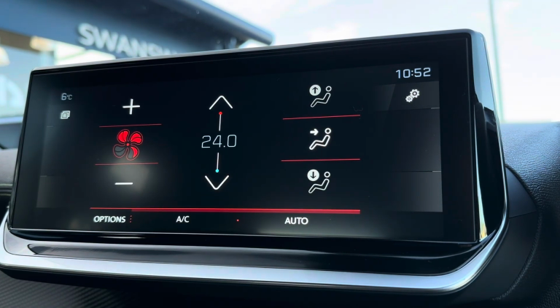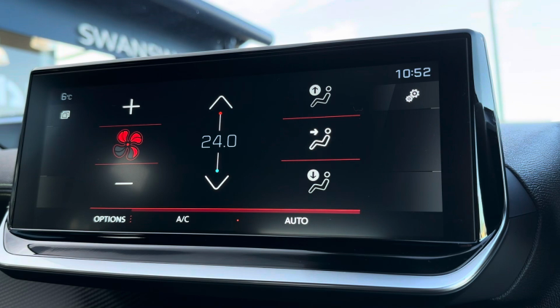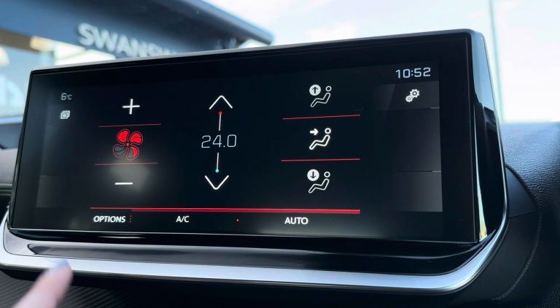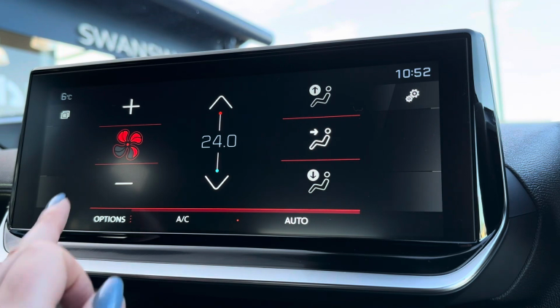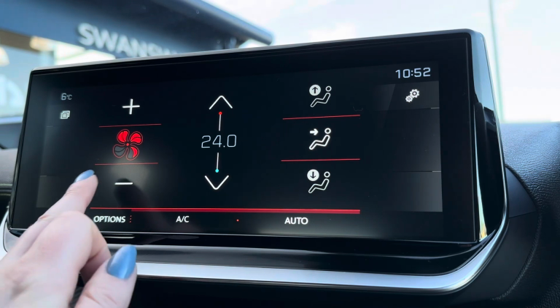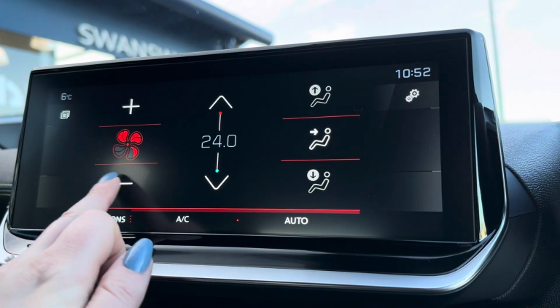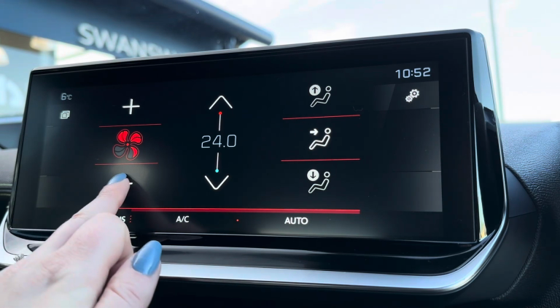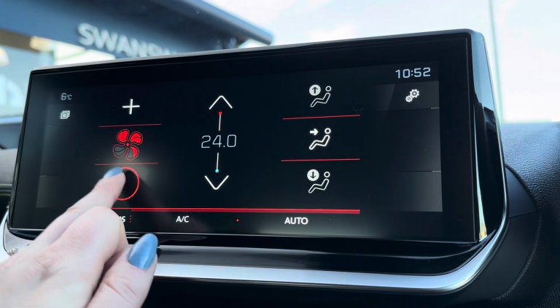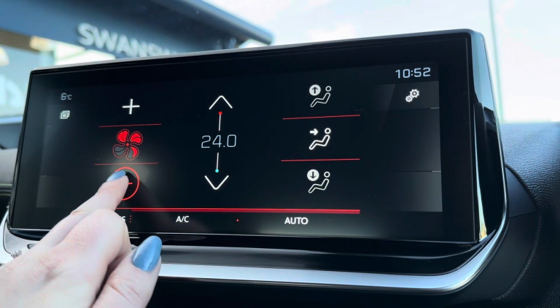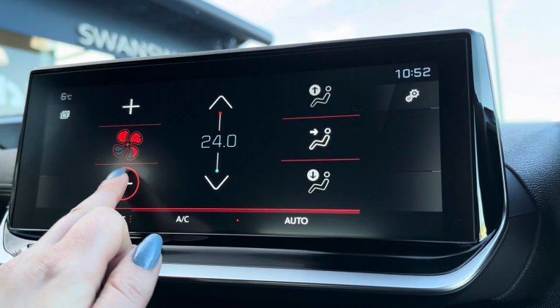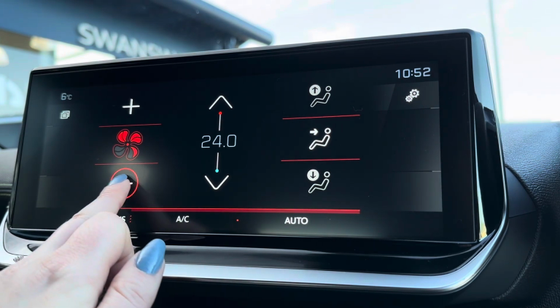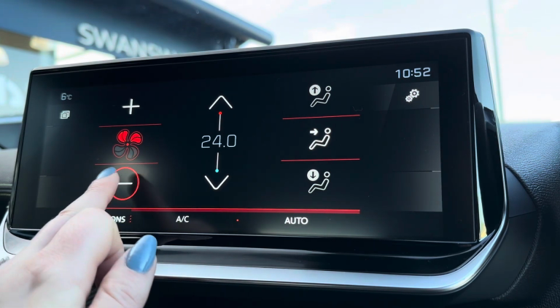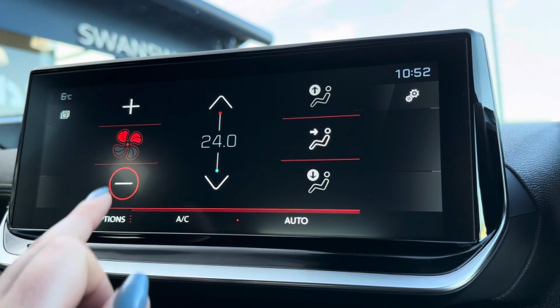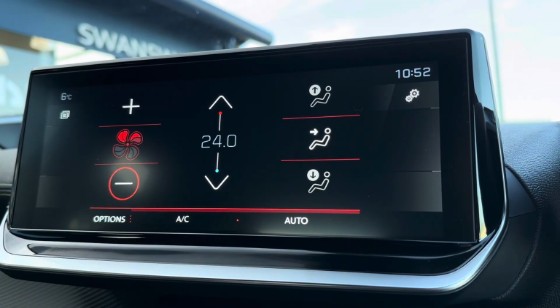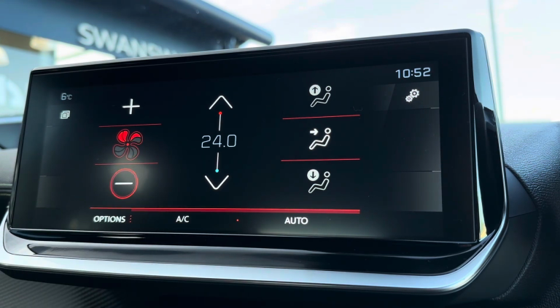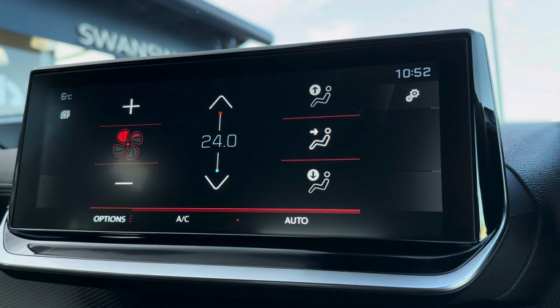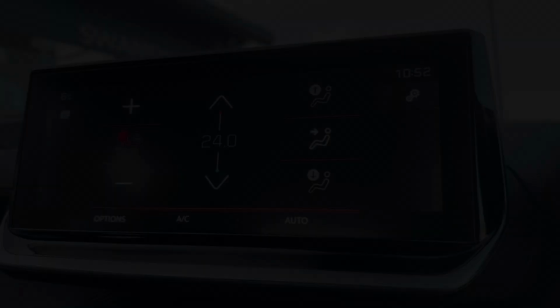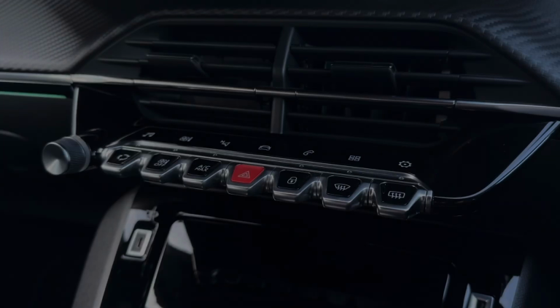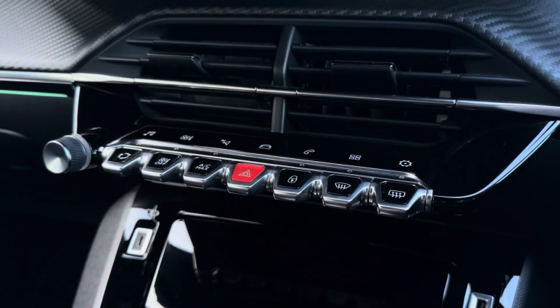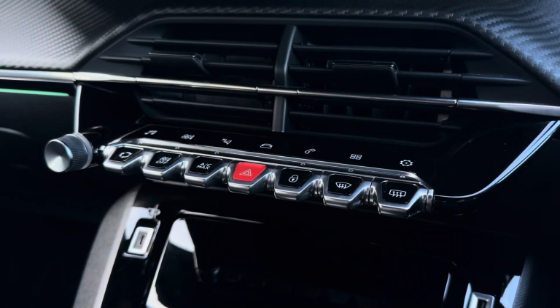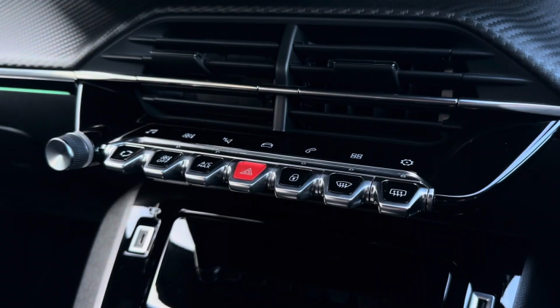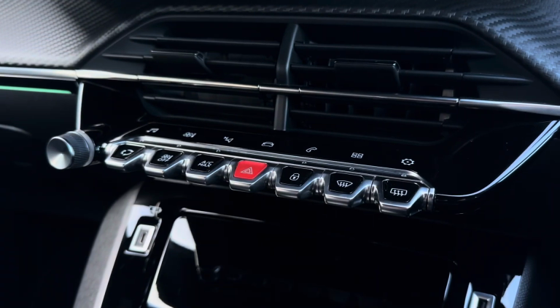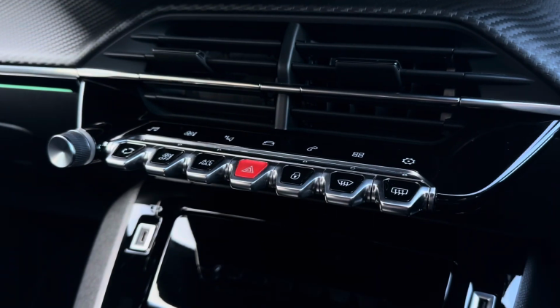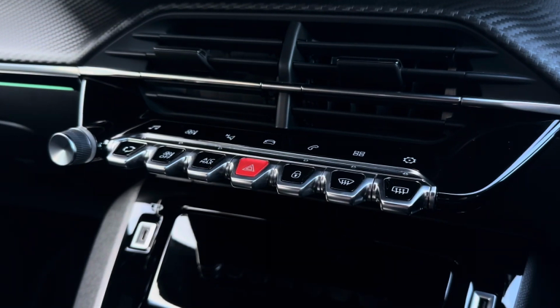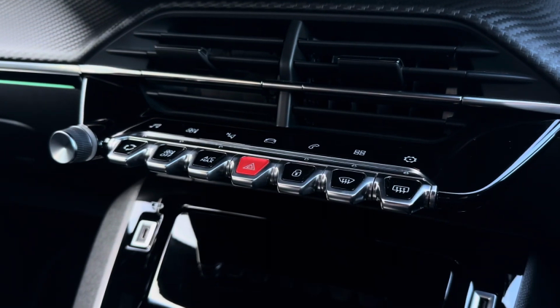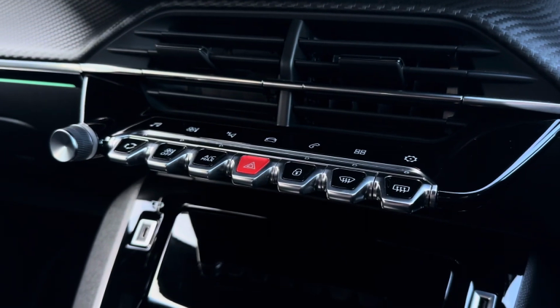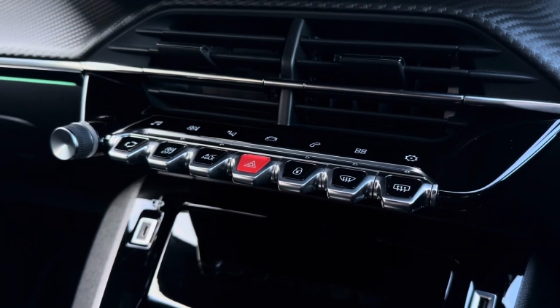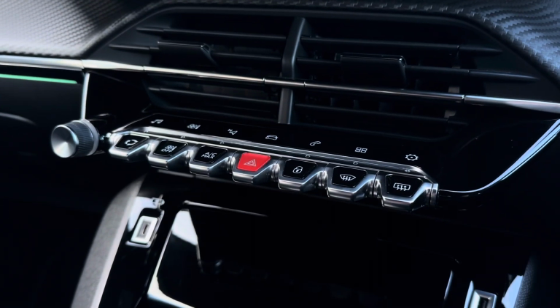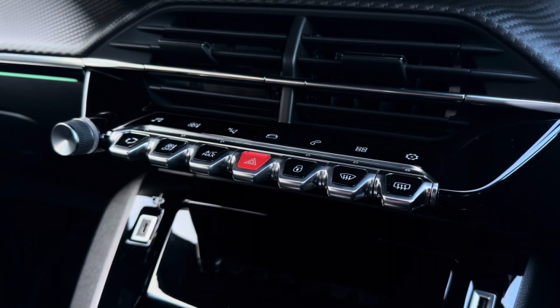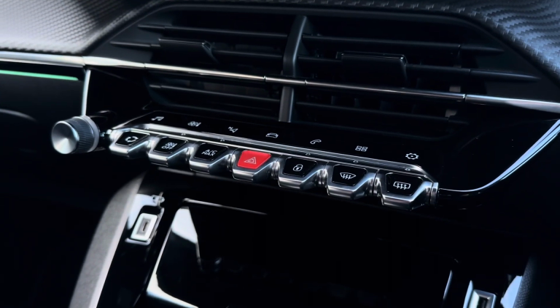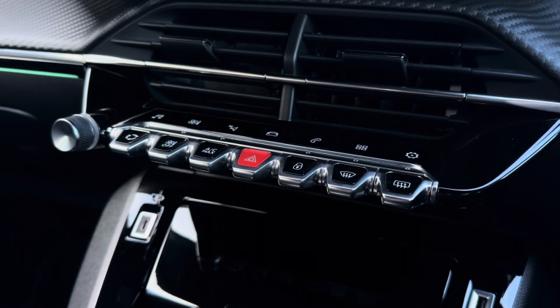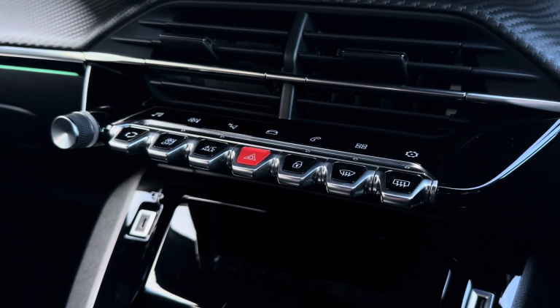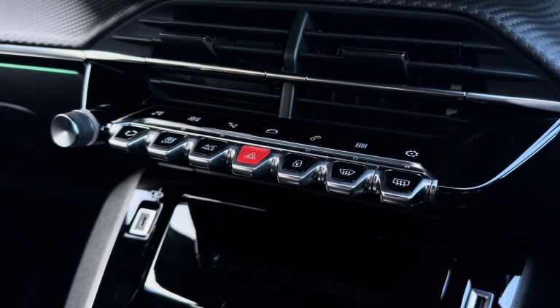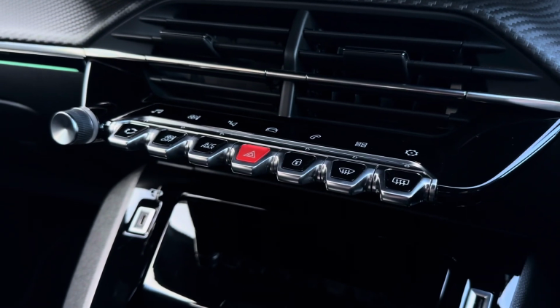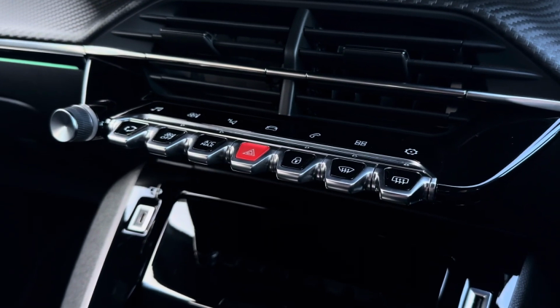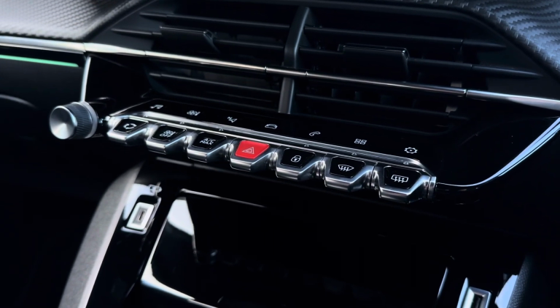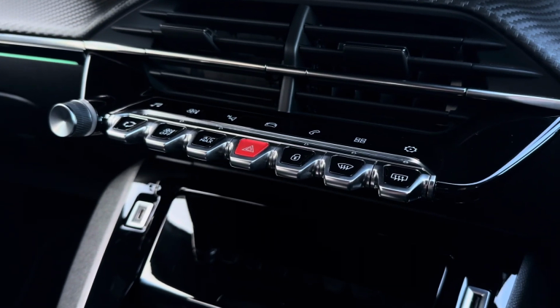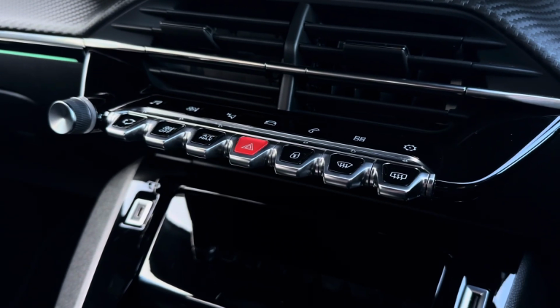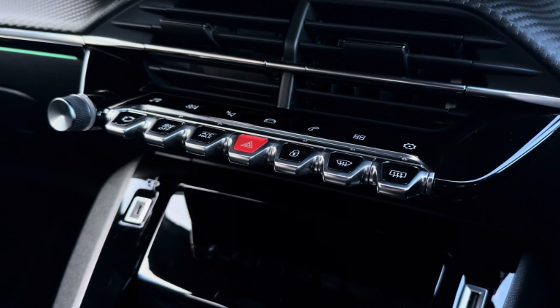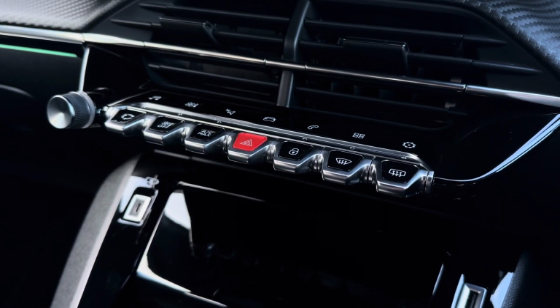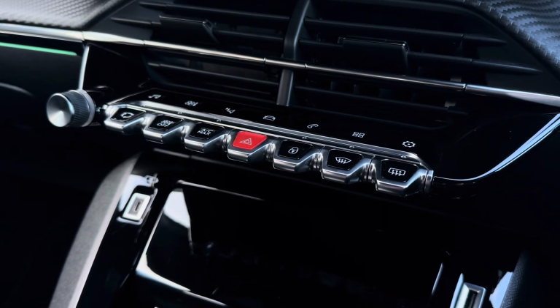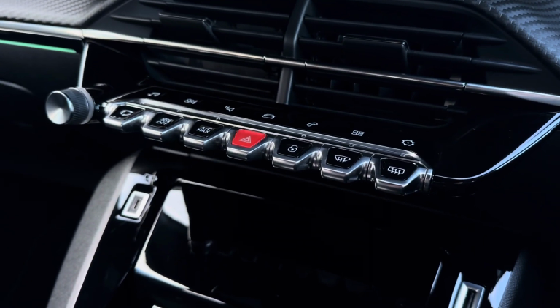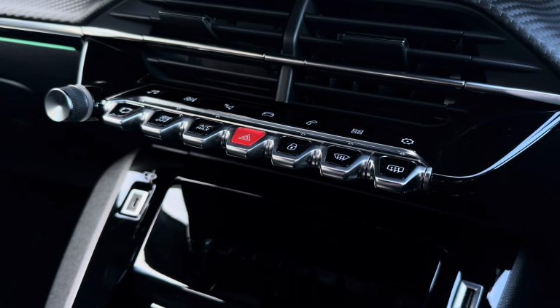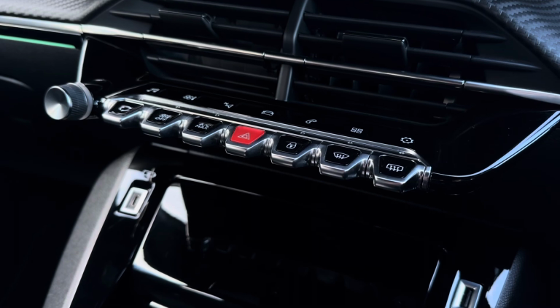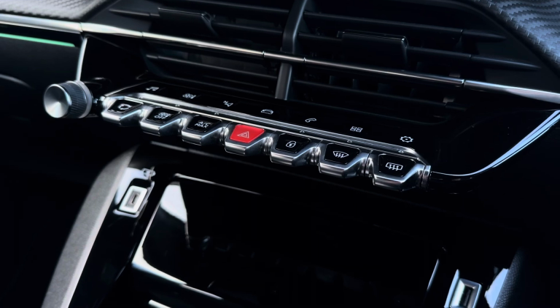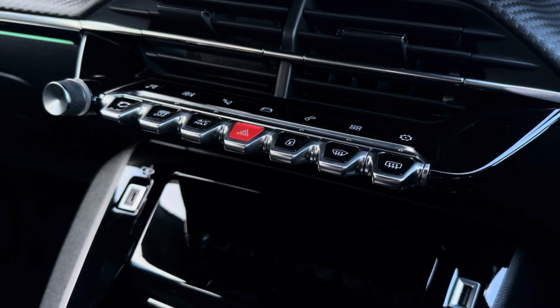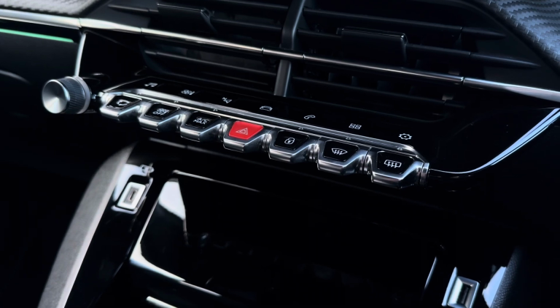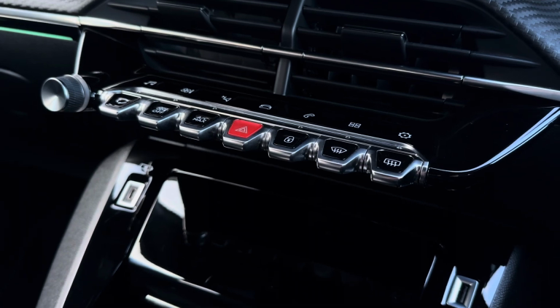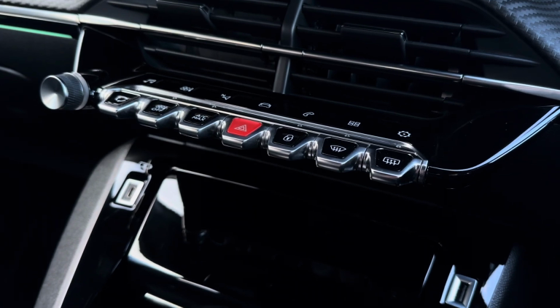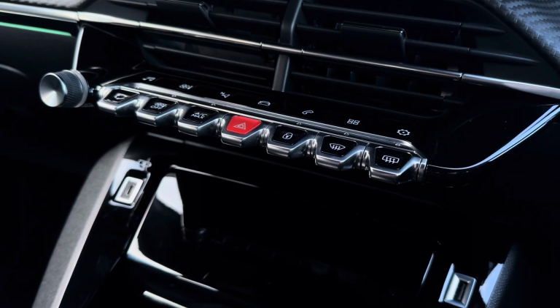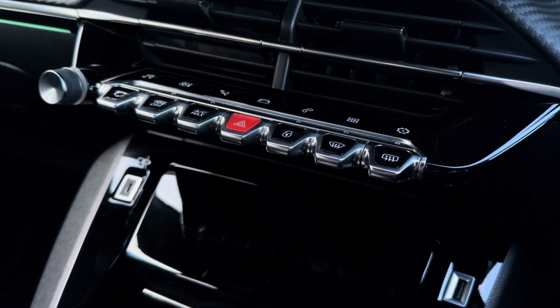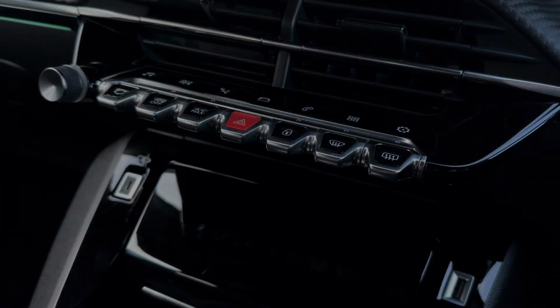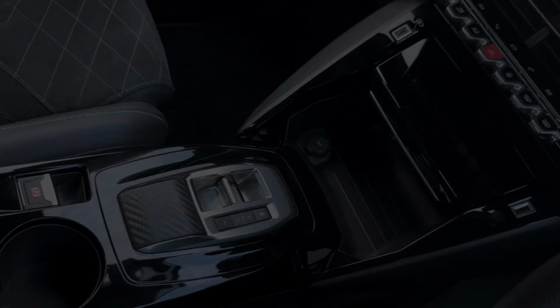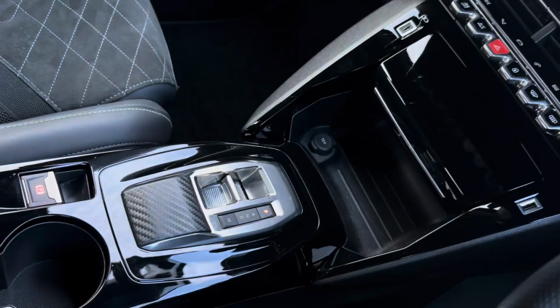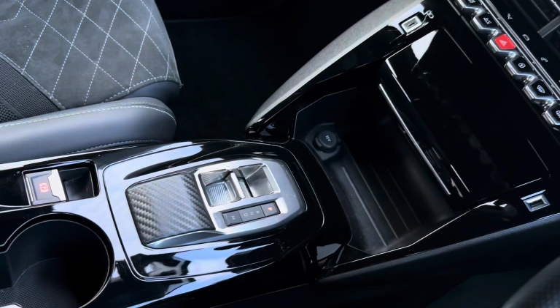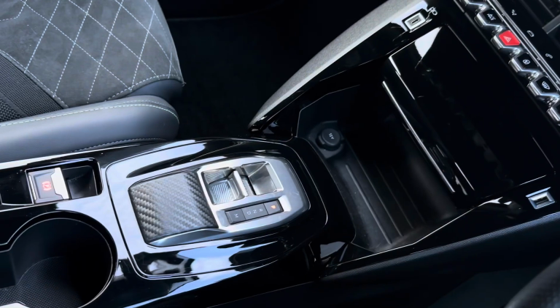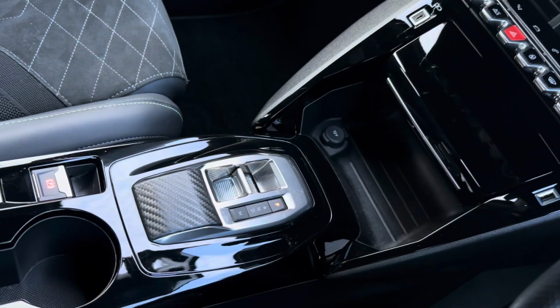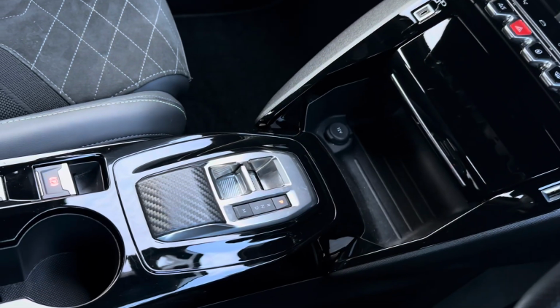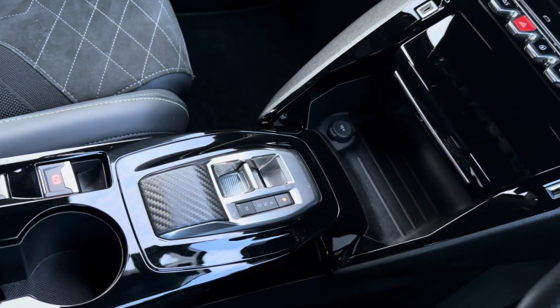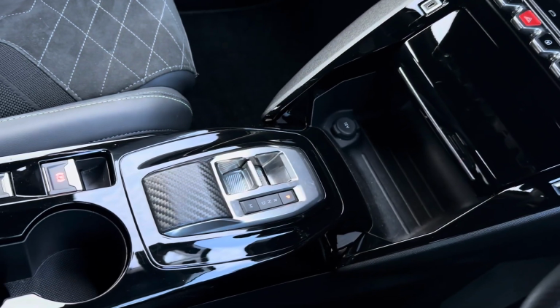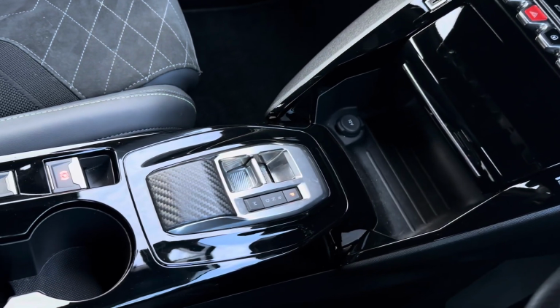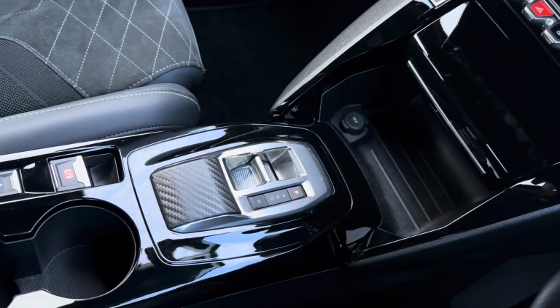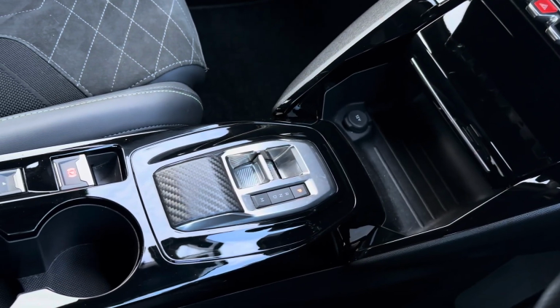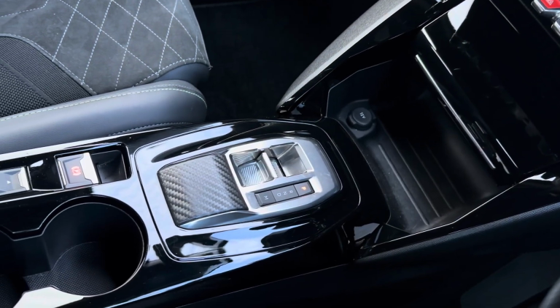To keep a desired temperature, the on-screen display of your climate control can easily be operated. Further controls for this are located just below, on your gloss black piano keys, including your two USB charging ports.